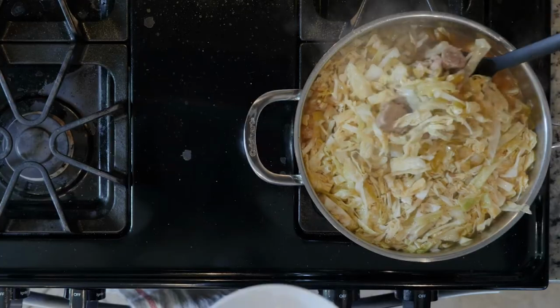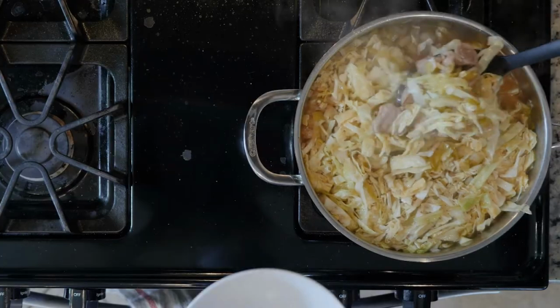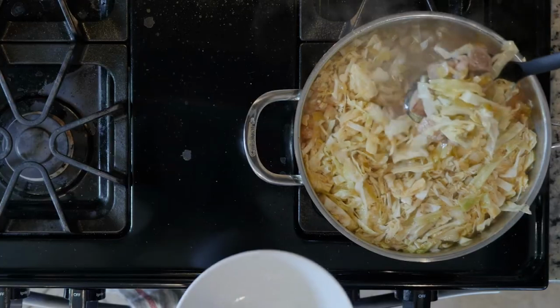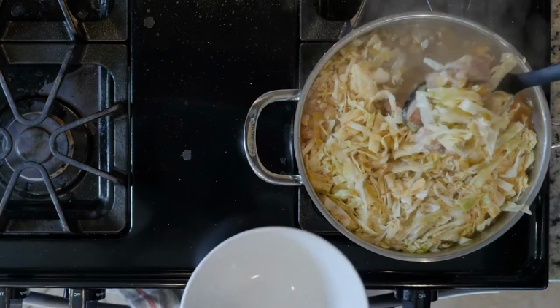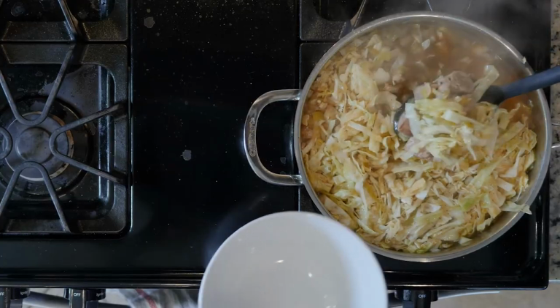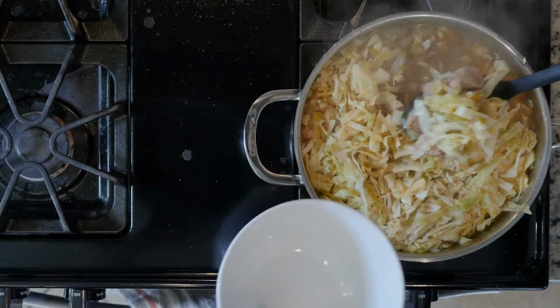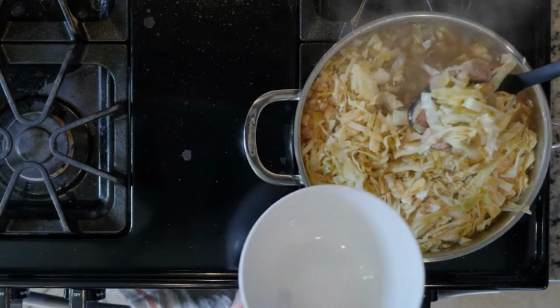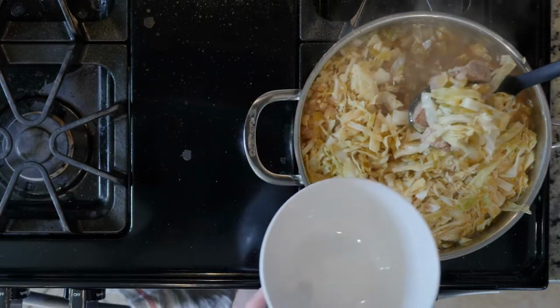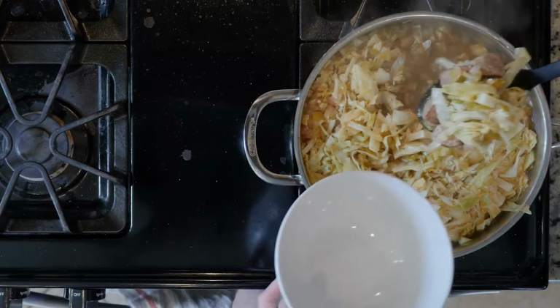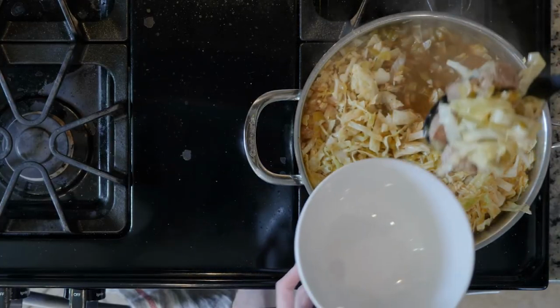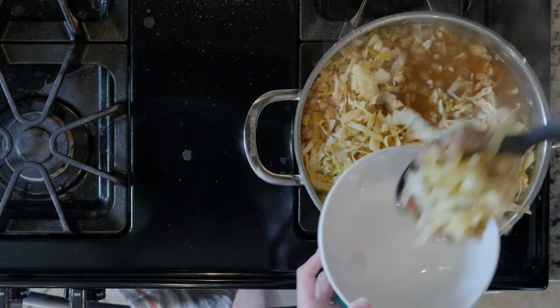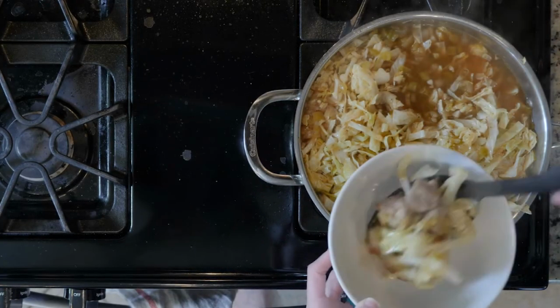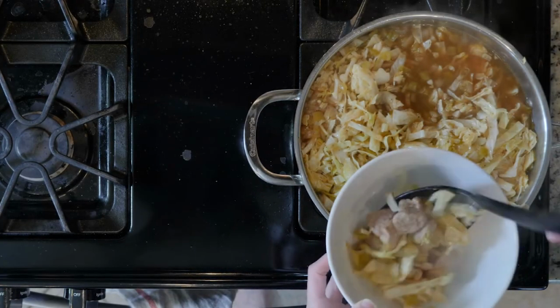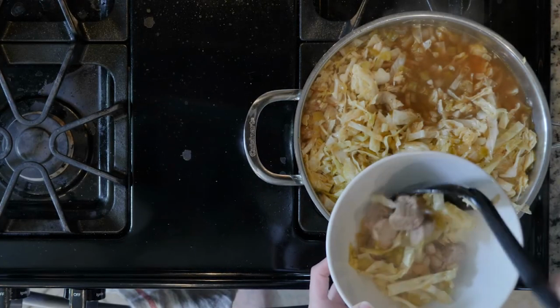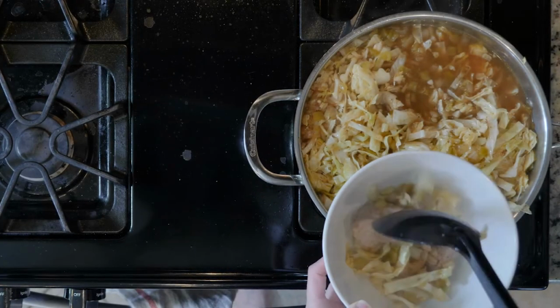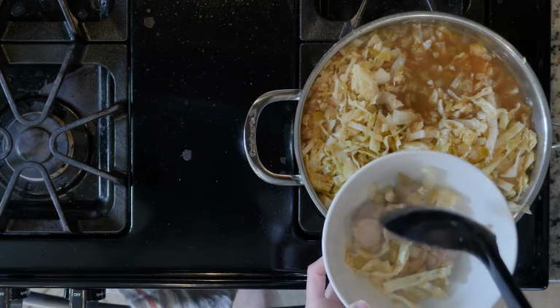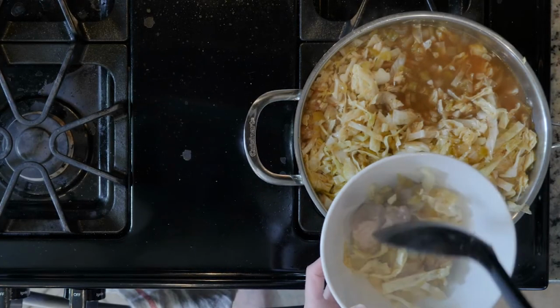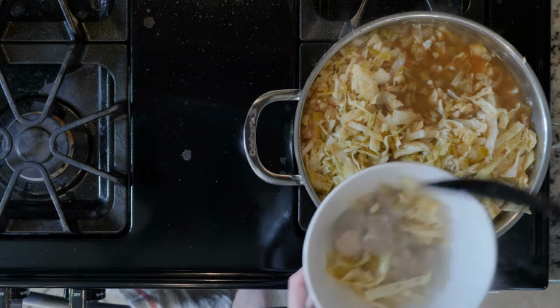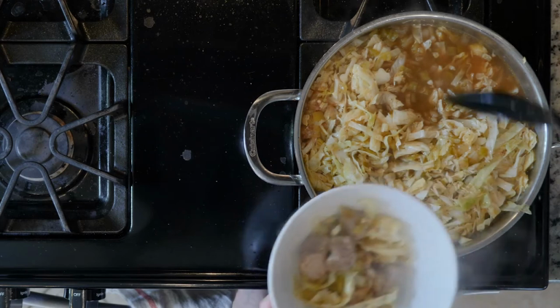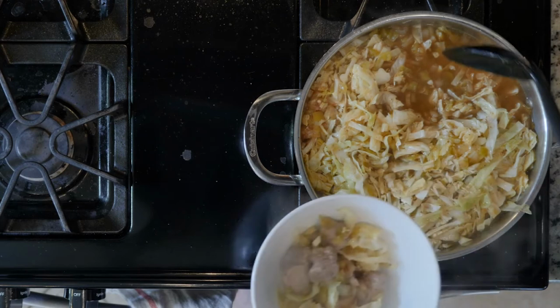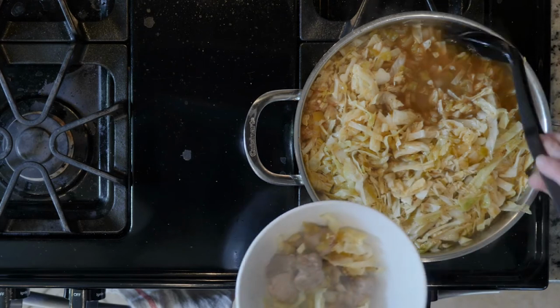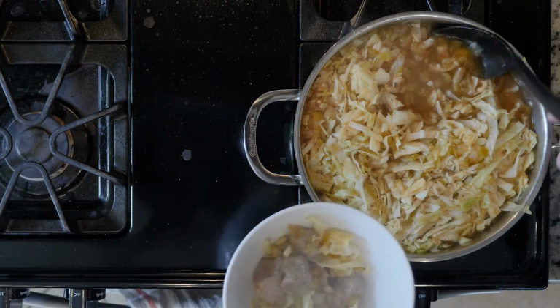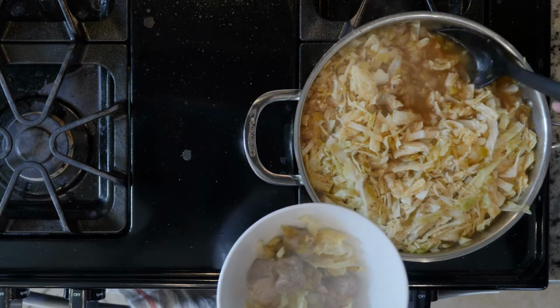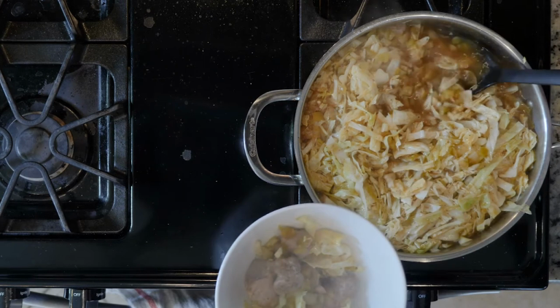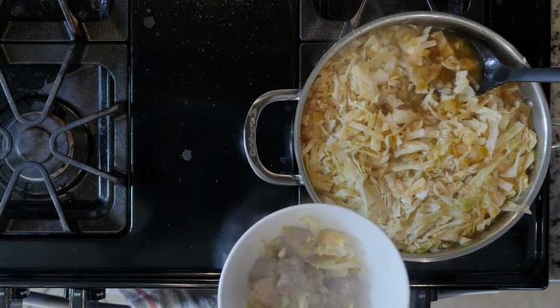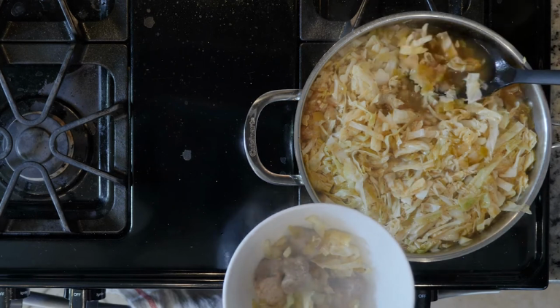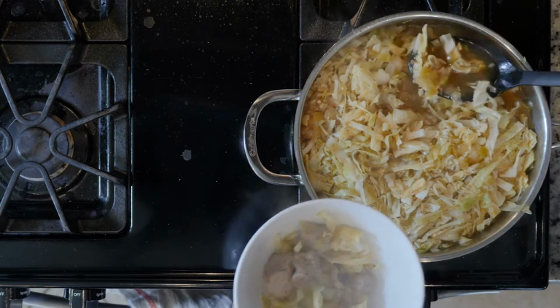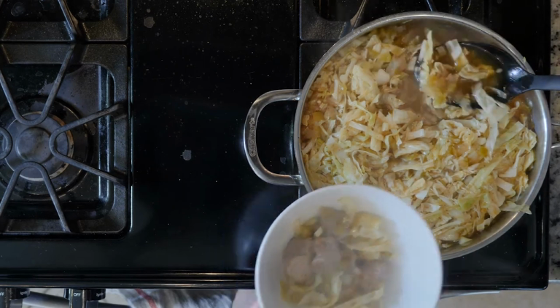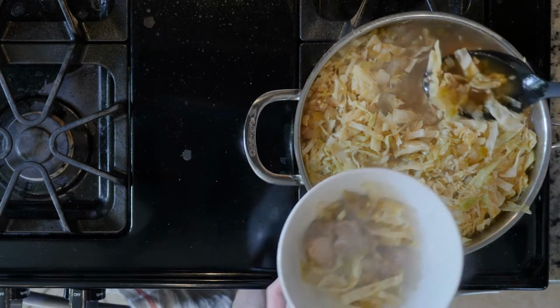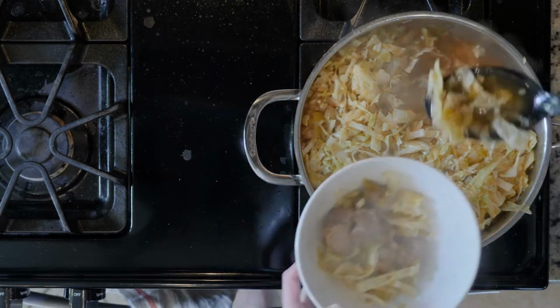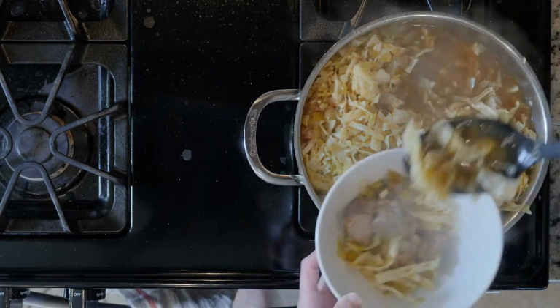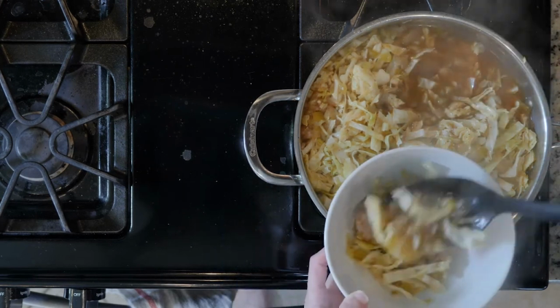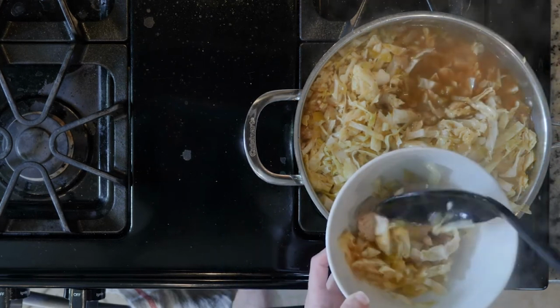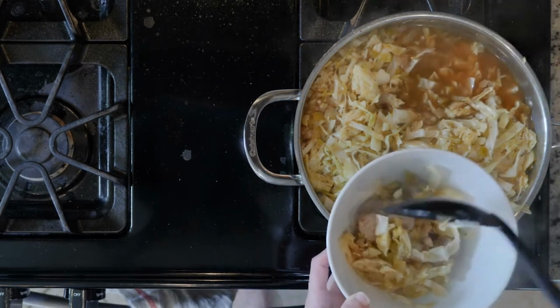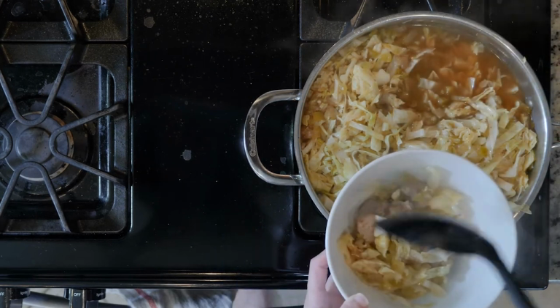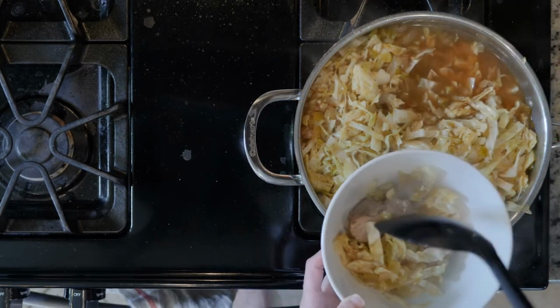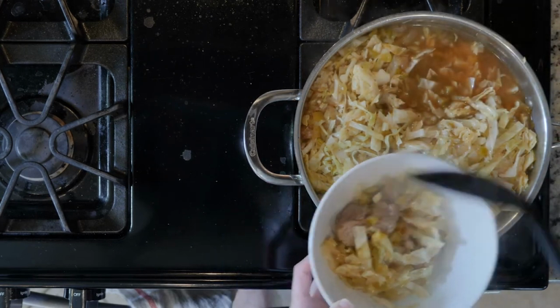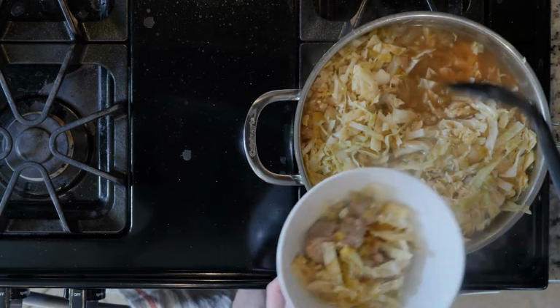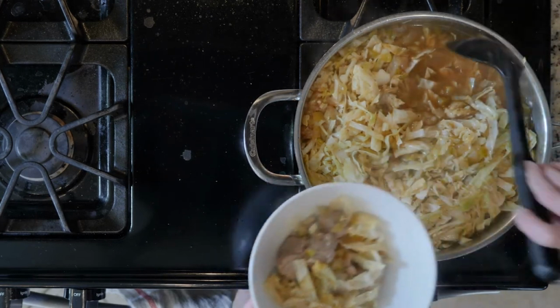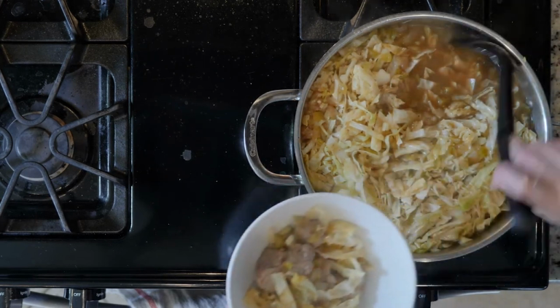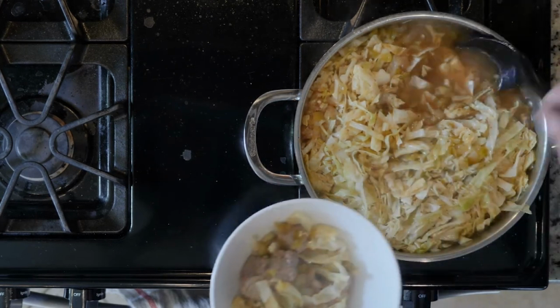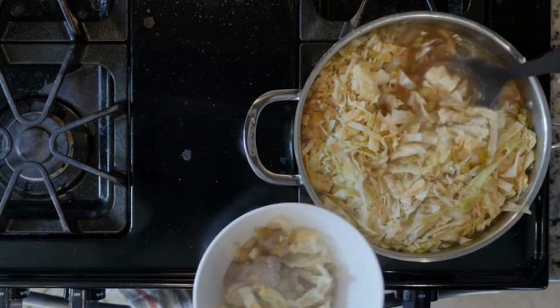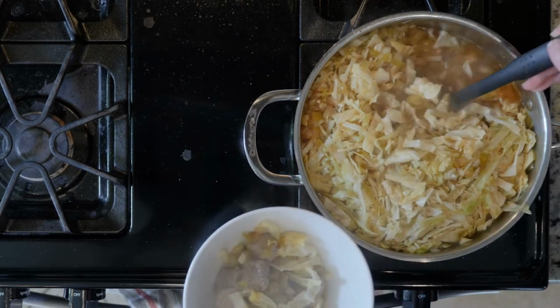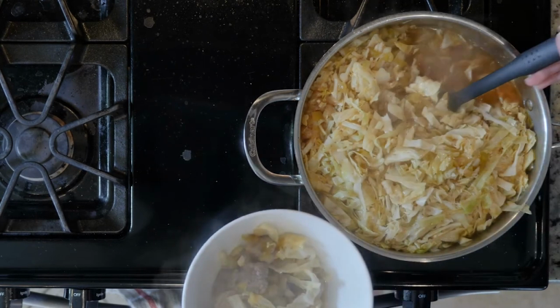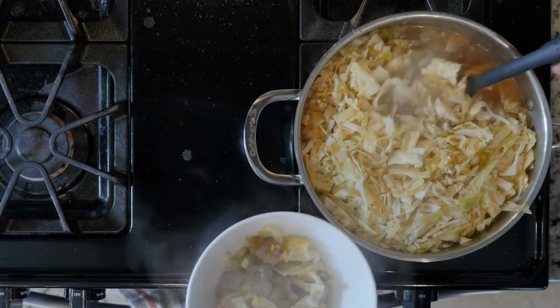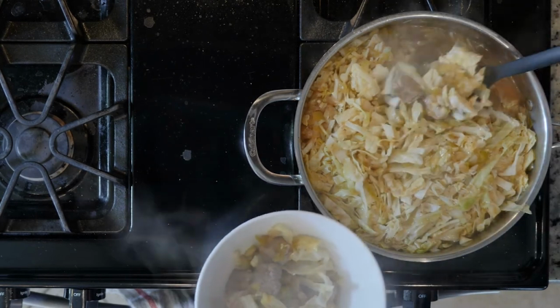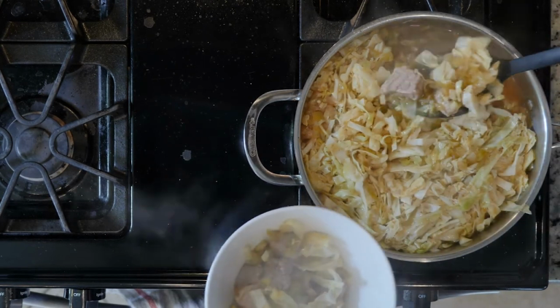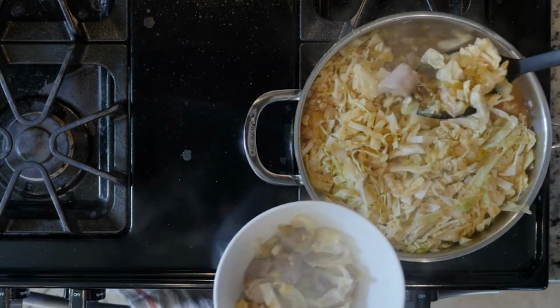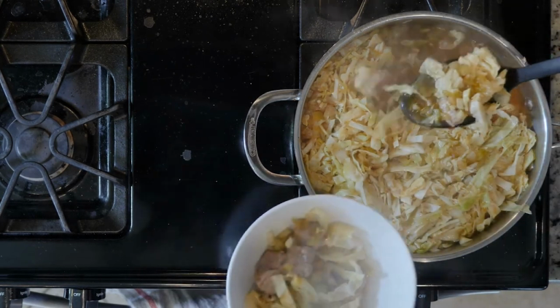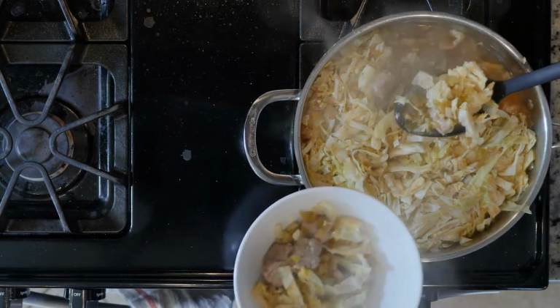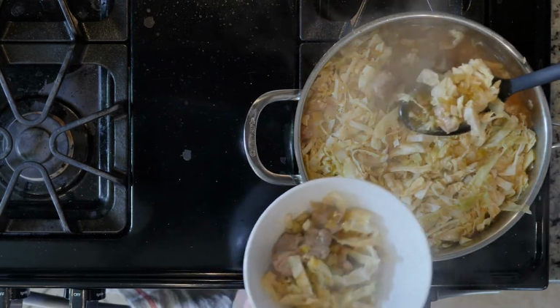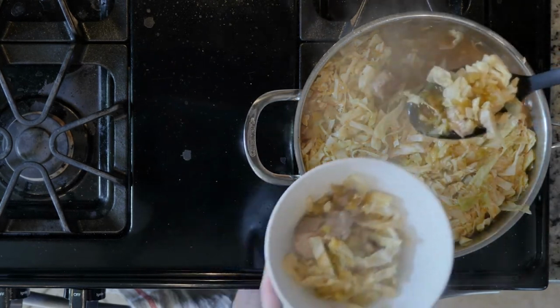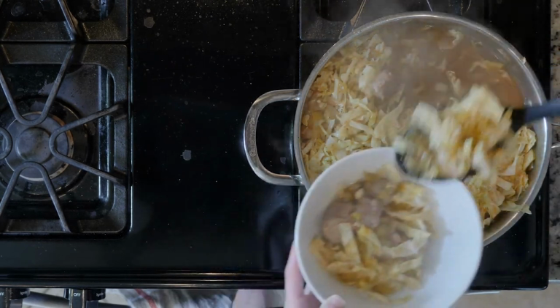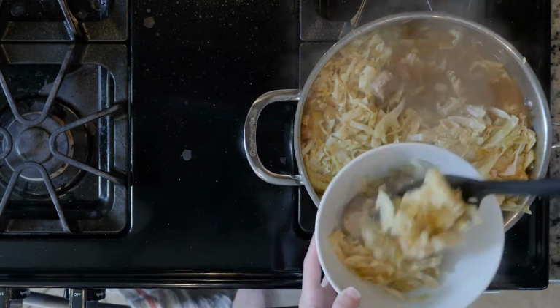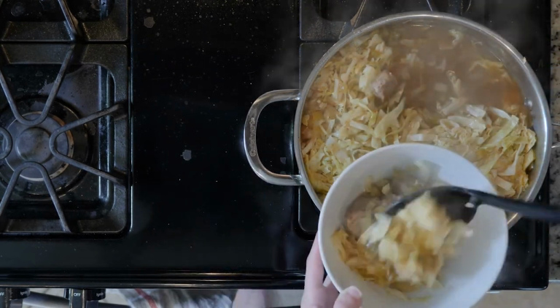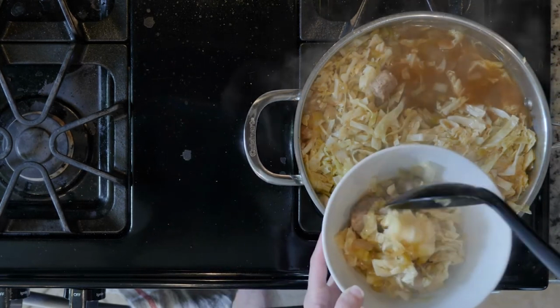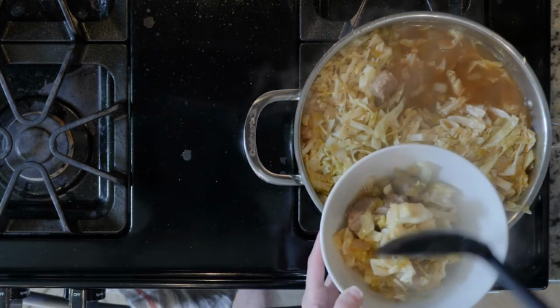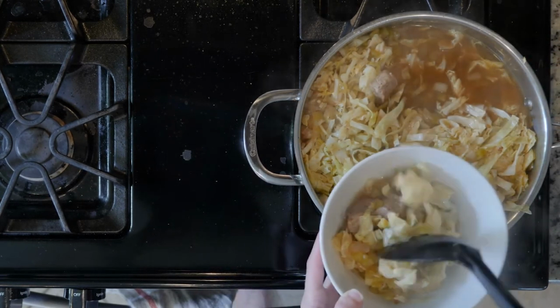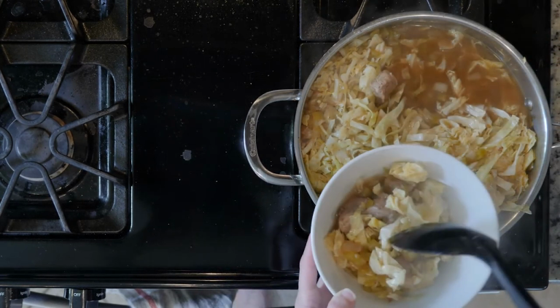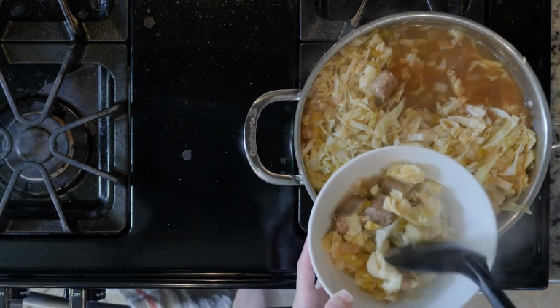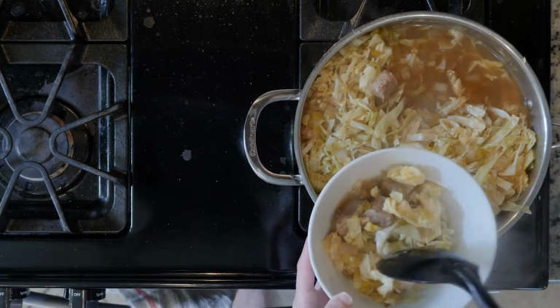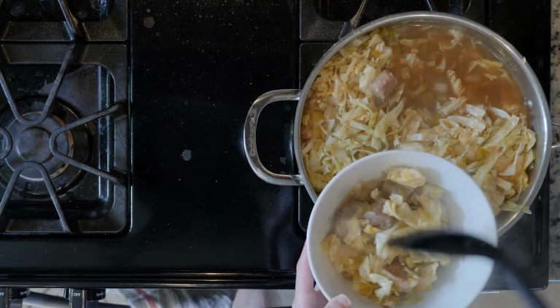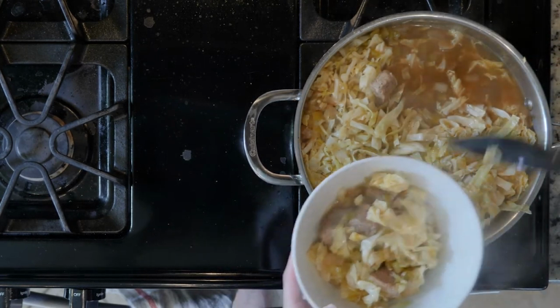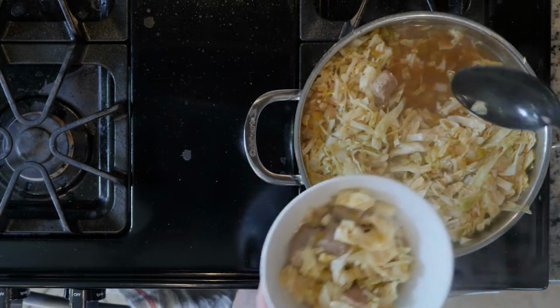Once the cabbage is cooked, spoon some soup into a bowl, top with radish slices and a squeeze of lime juice. Enjoy.